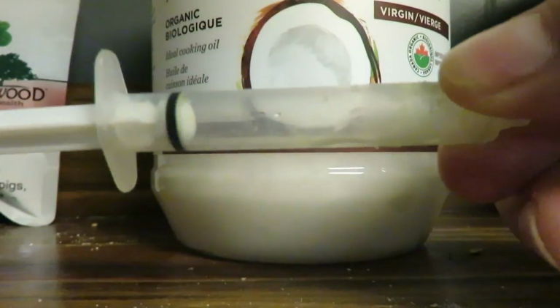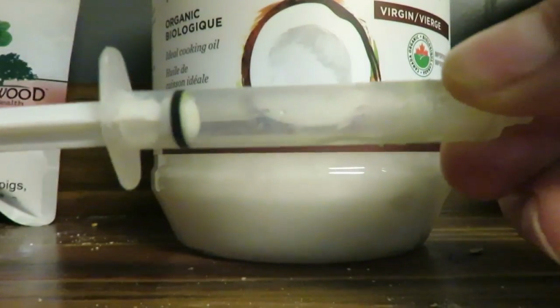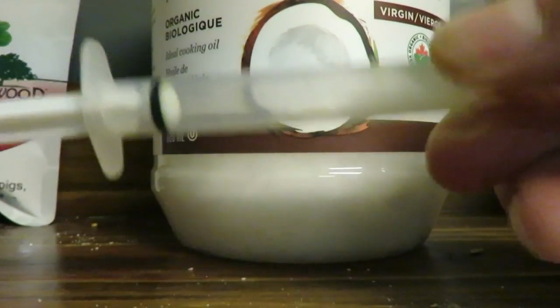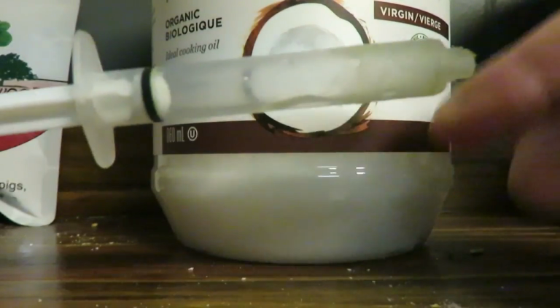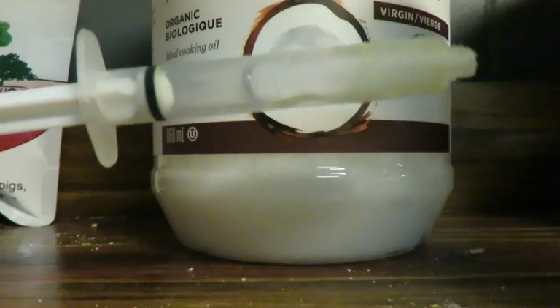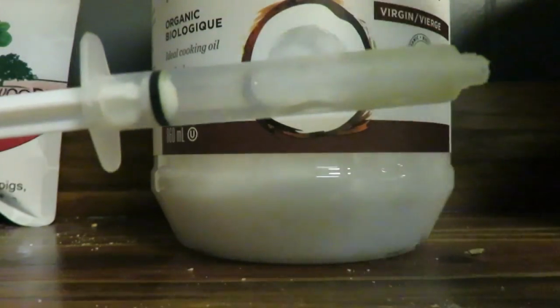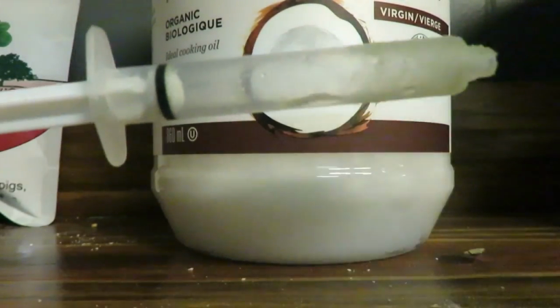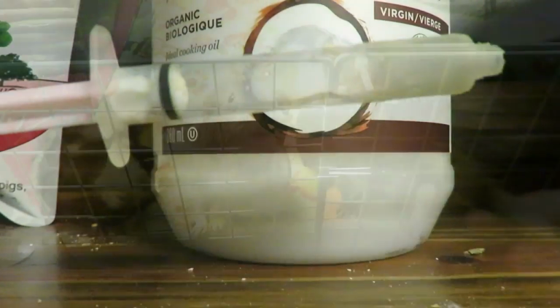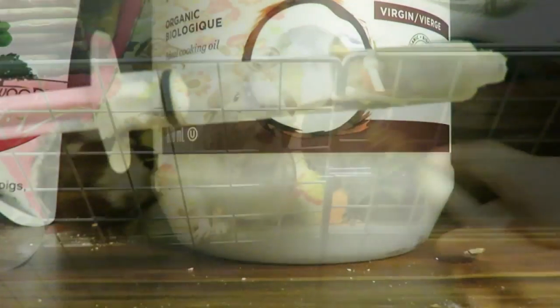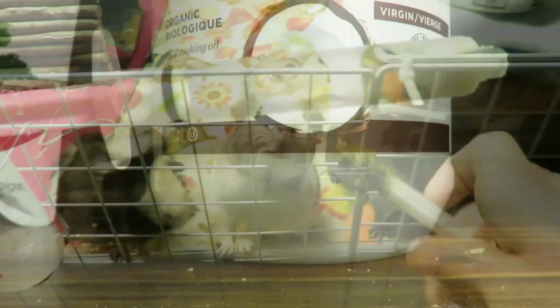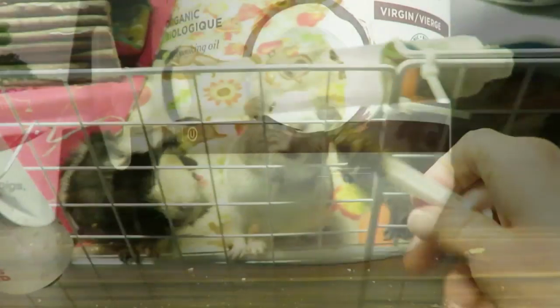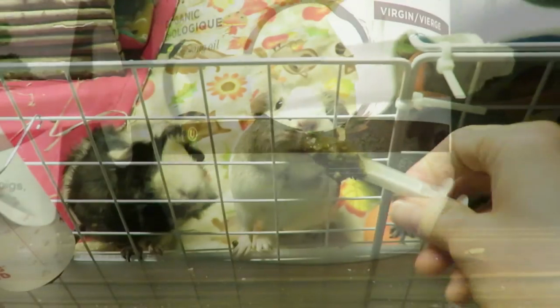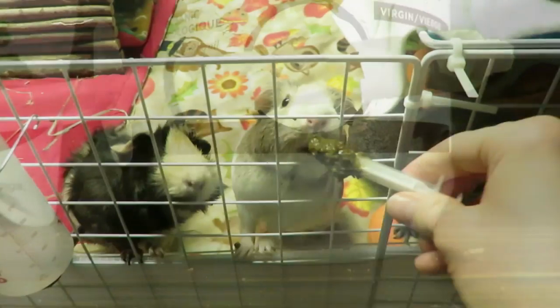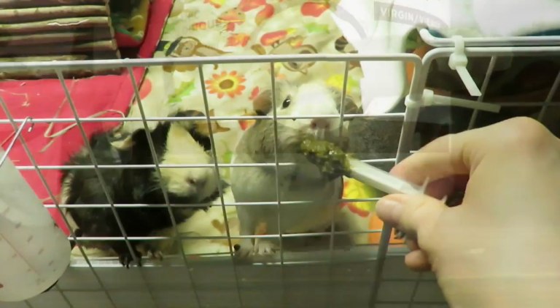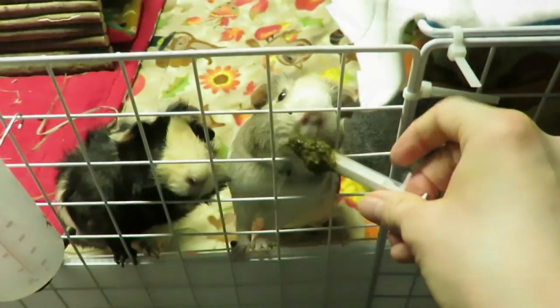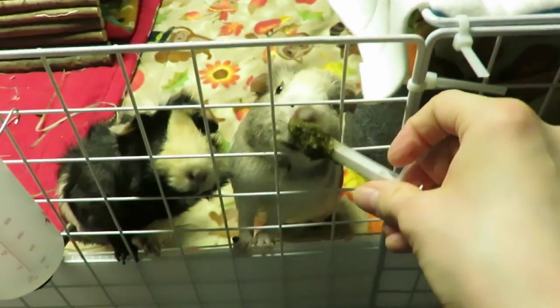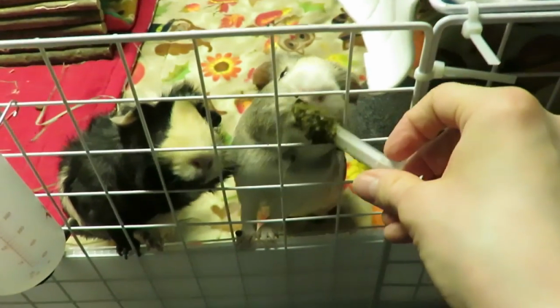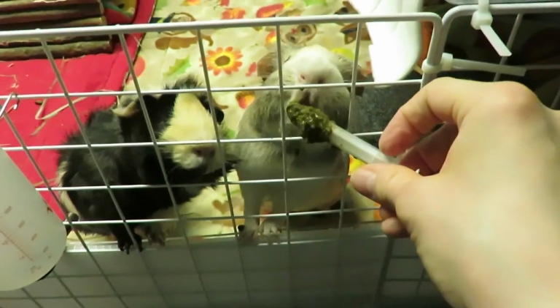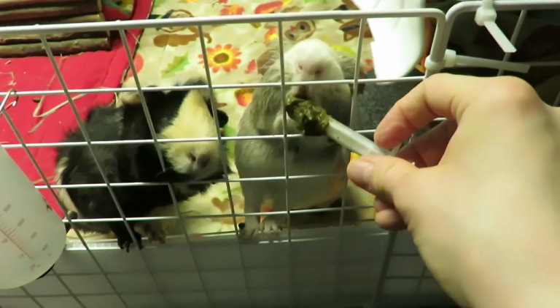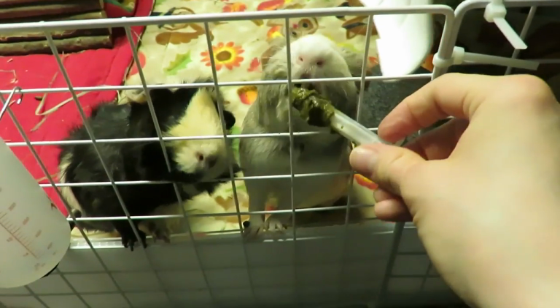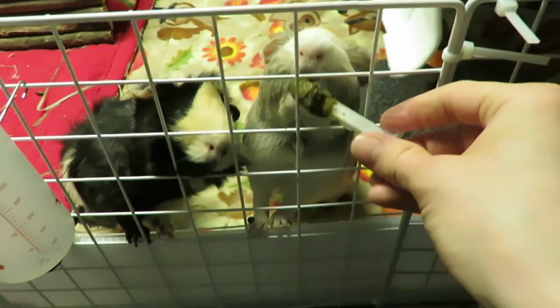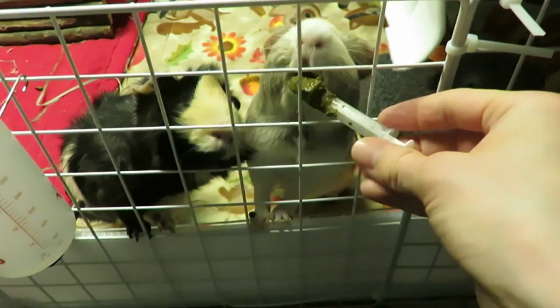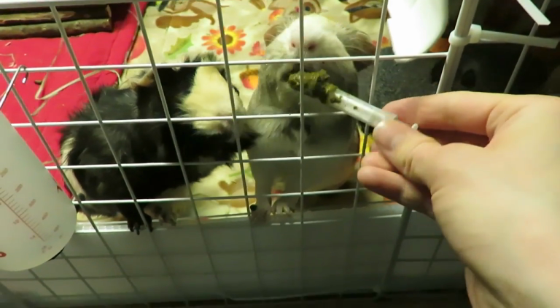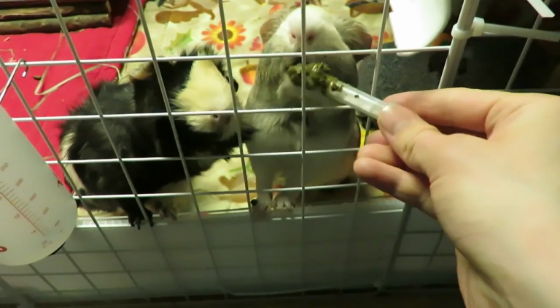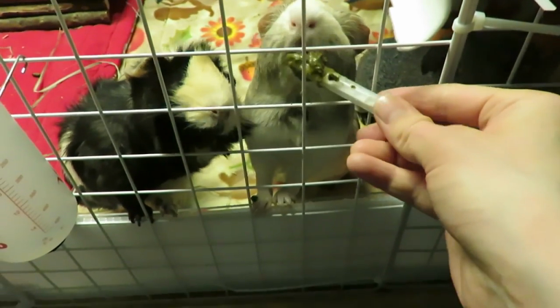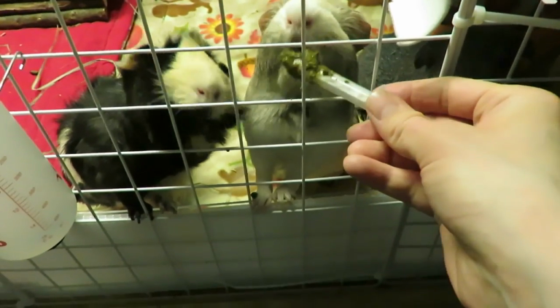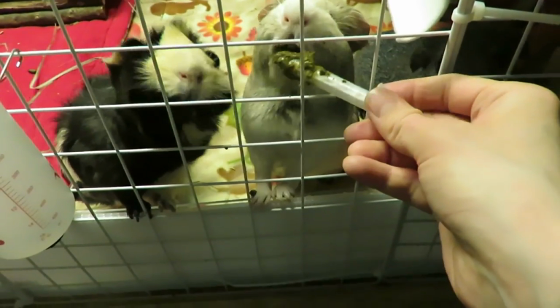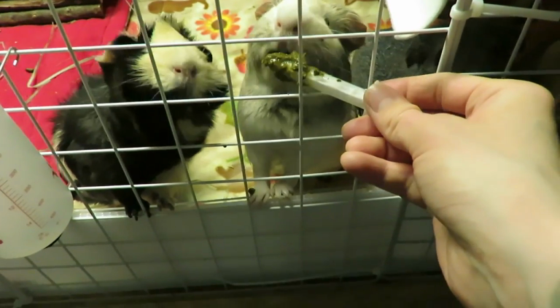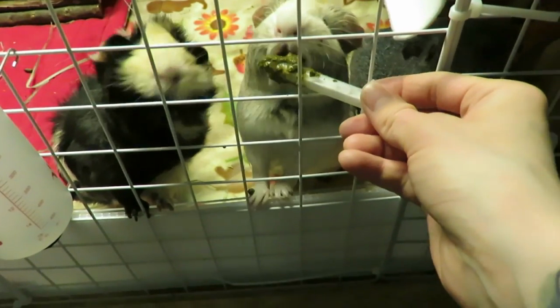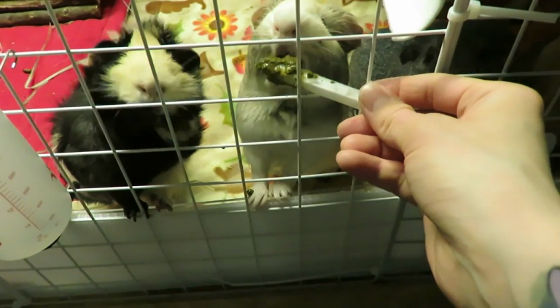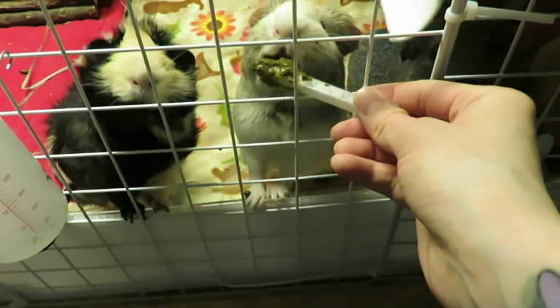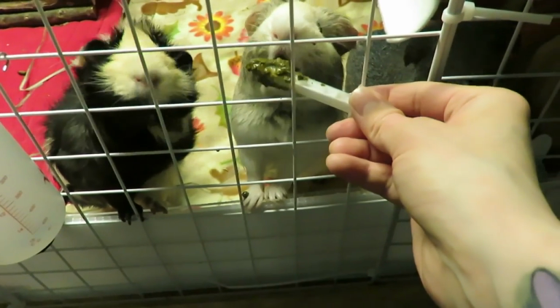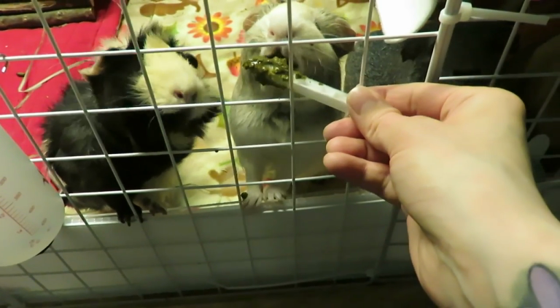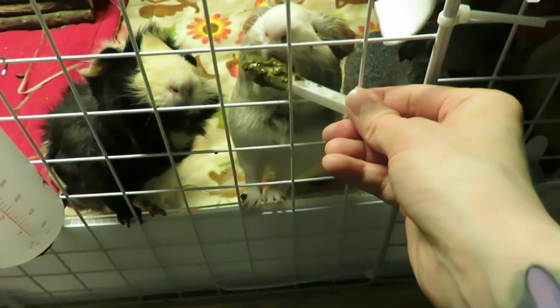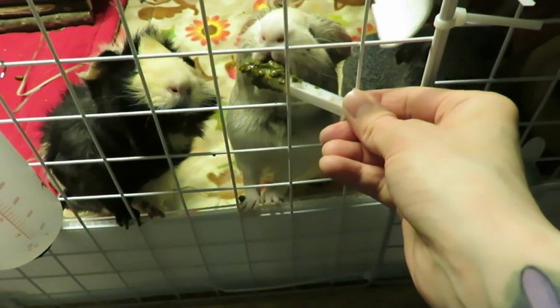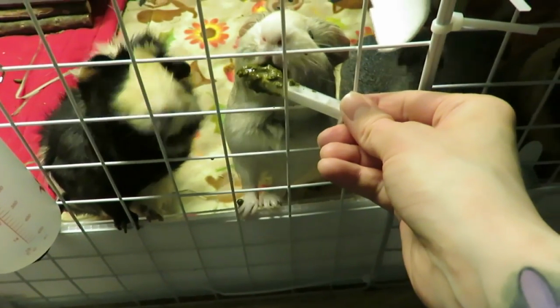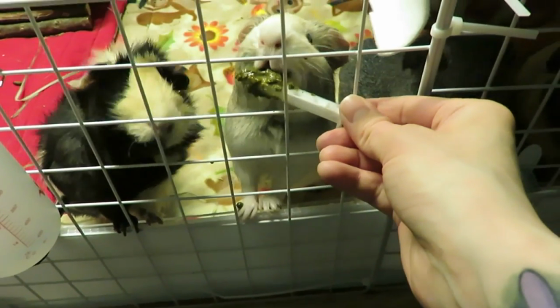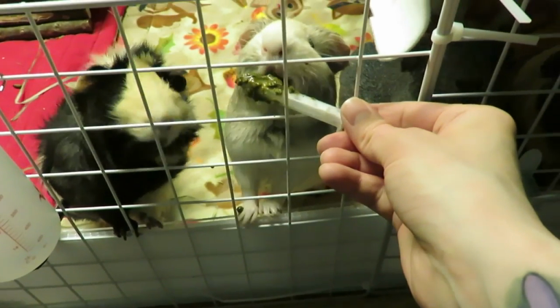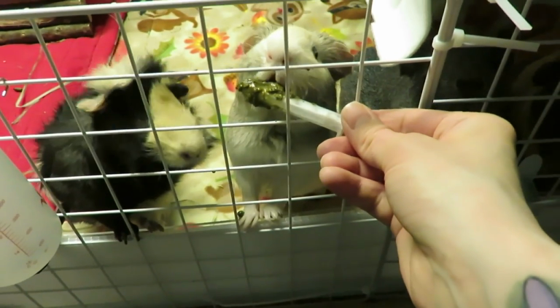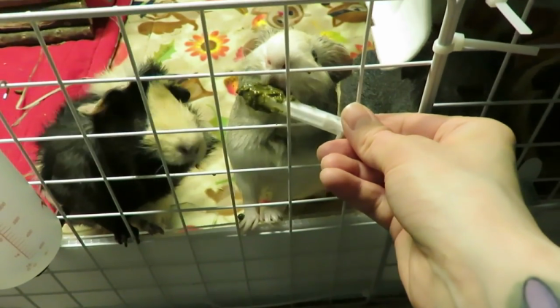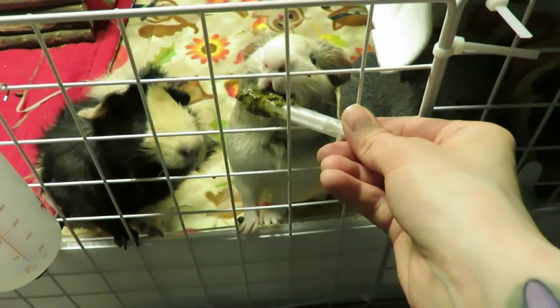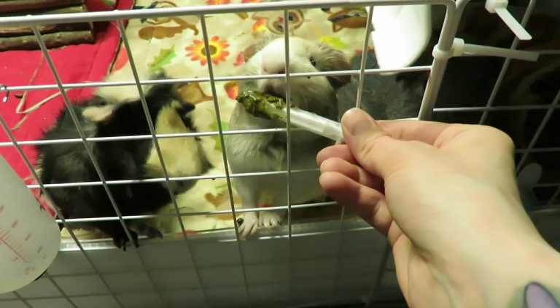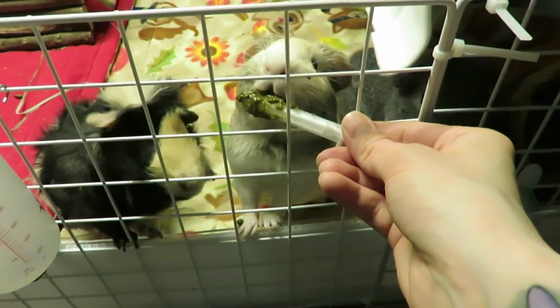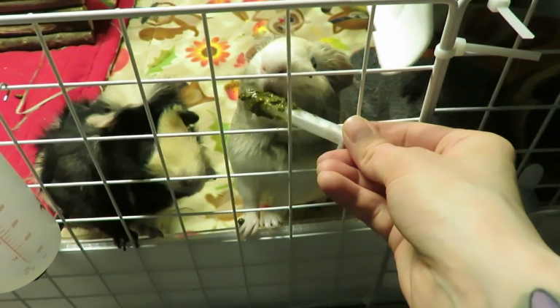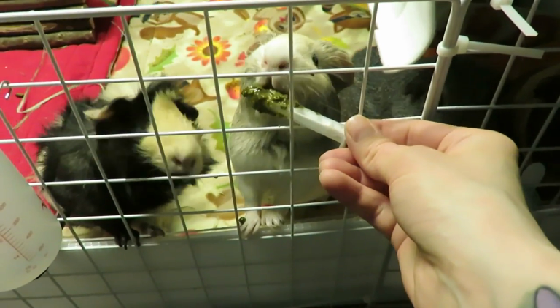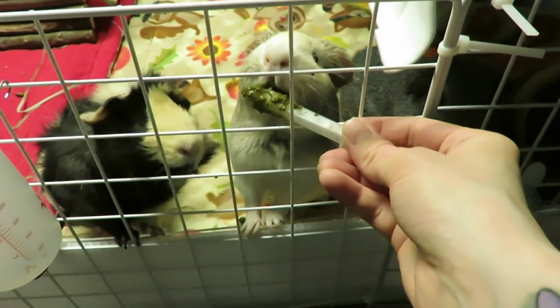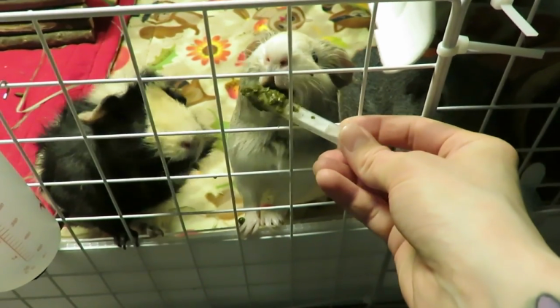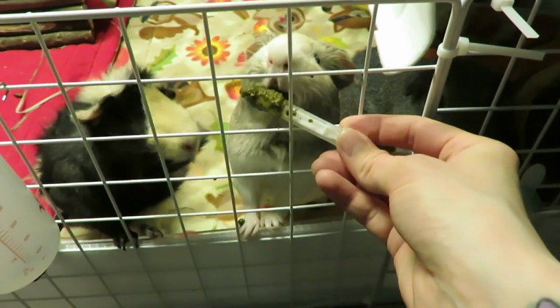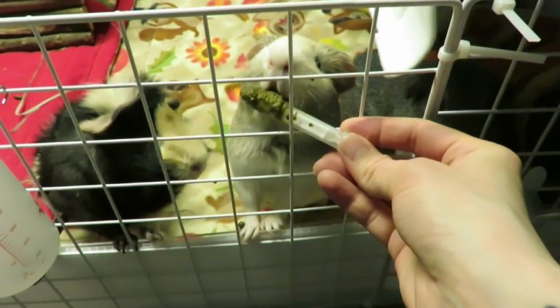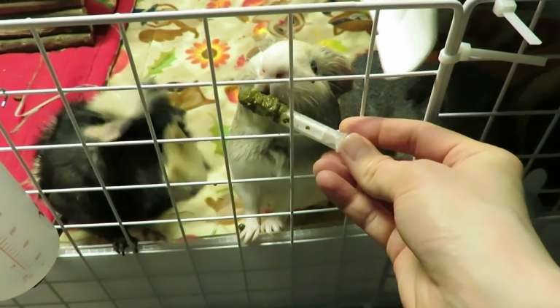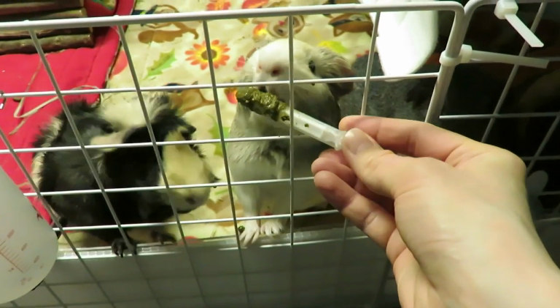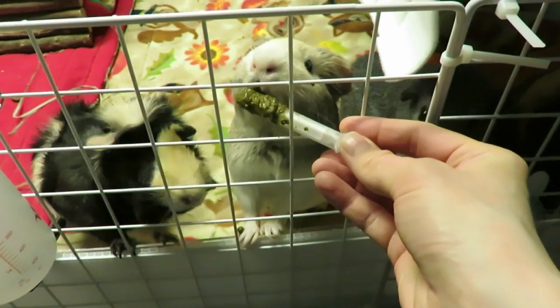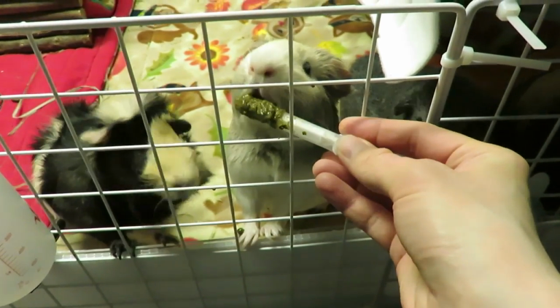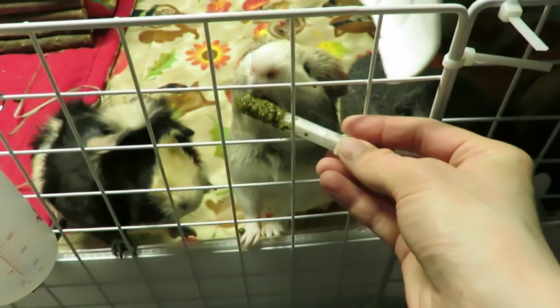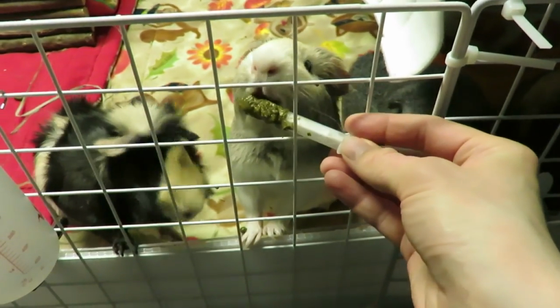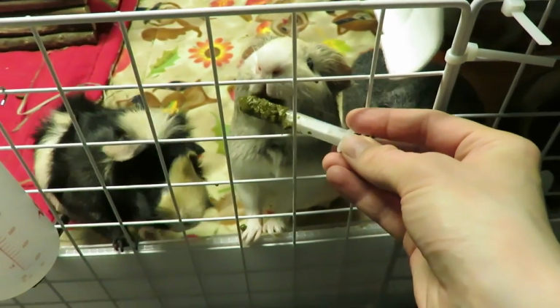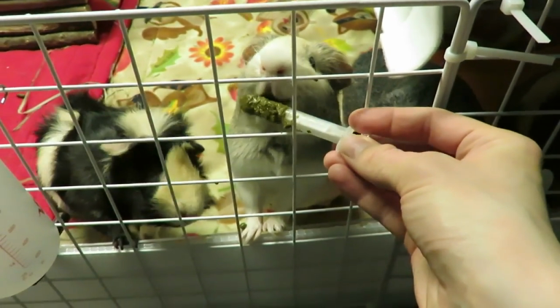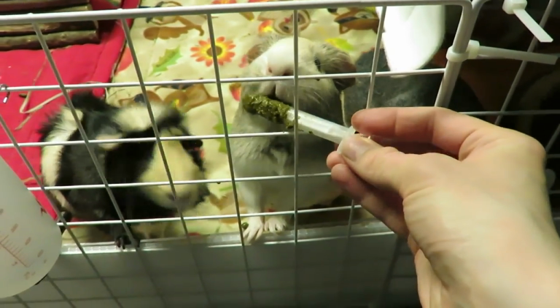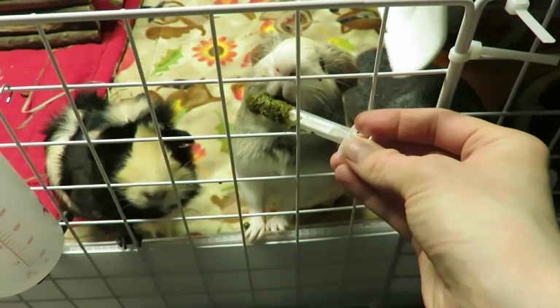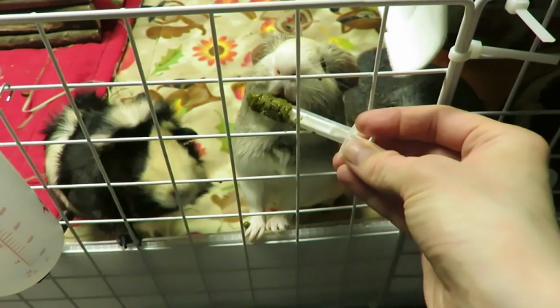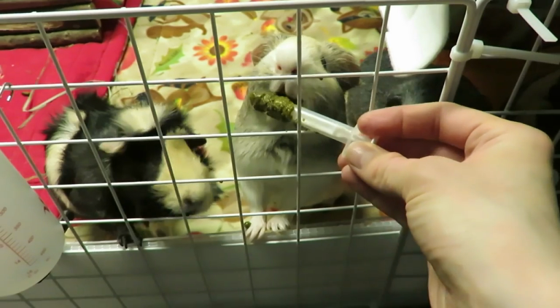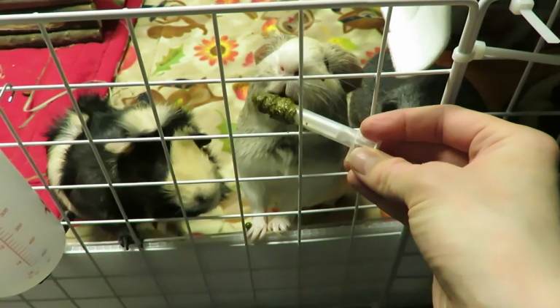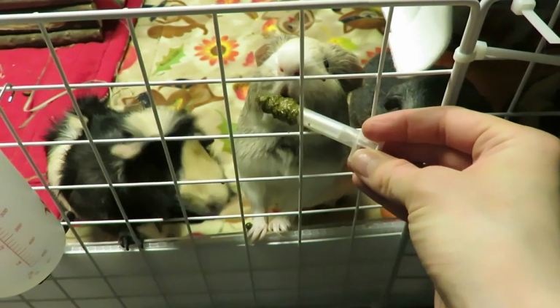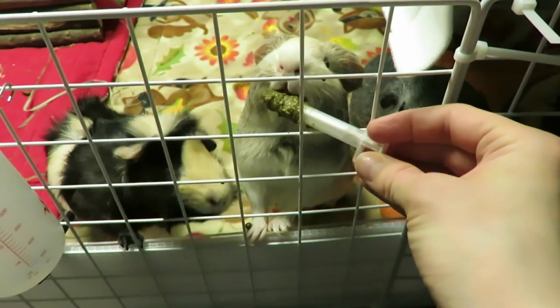So there you are. I made this up for Tubbies, guys.